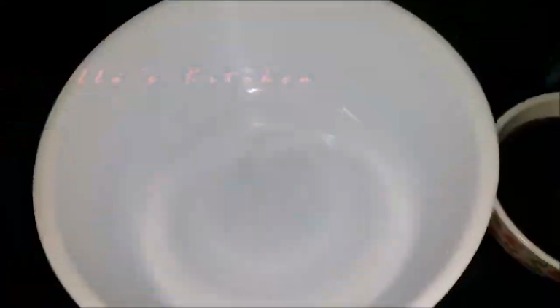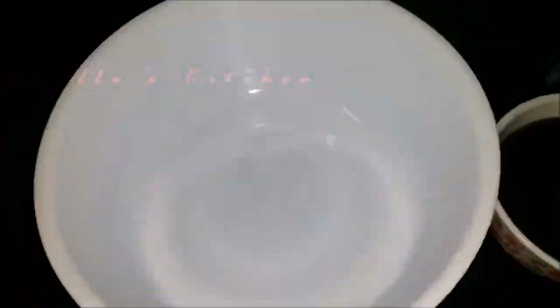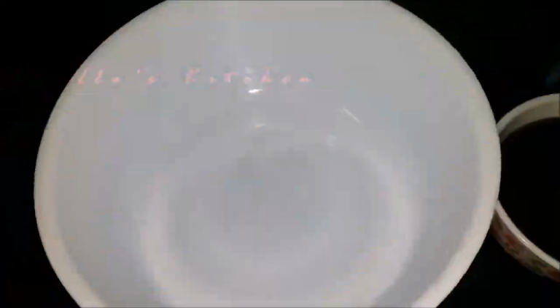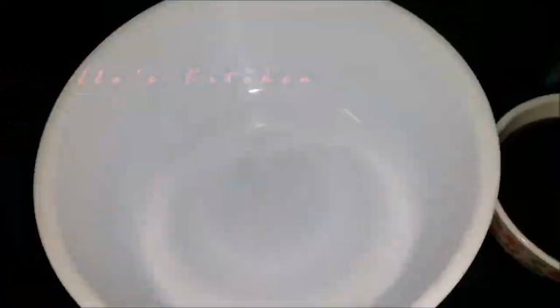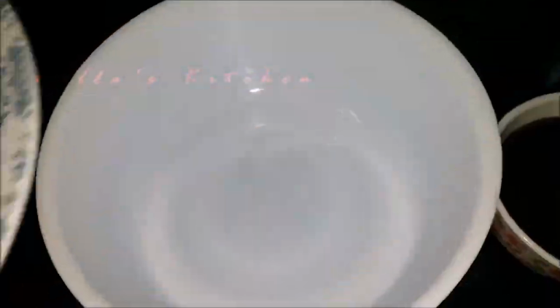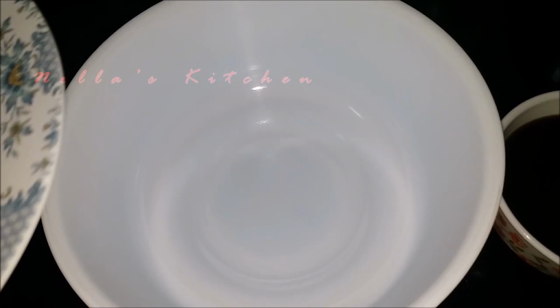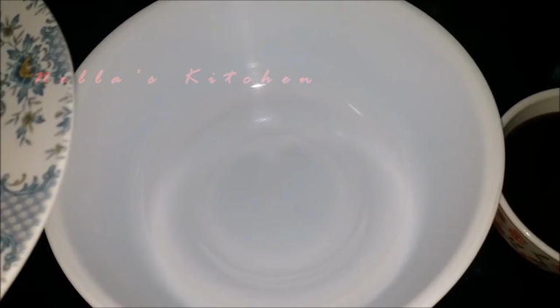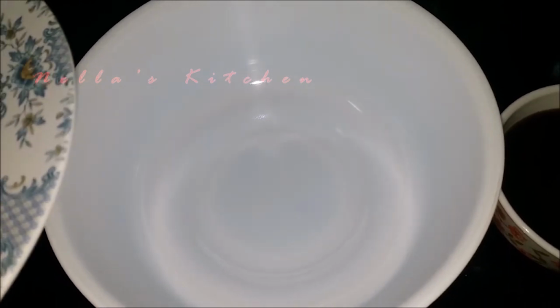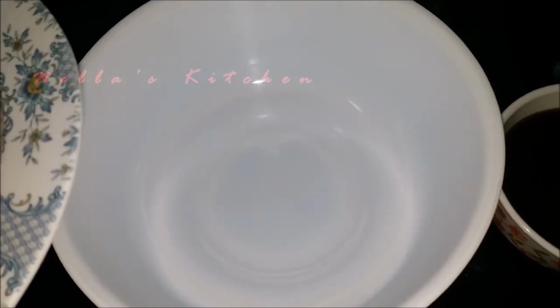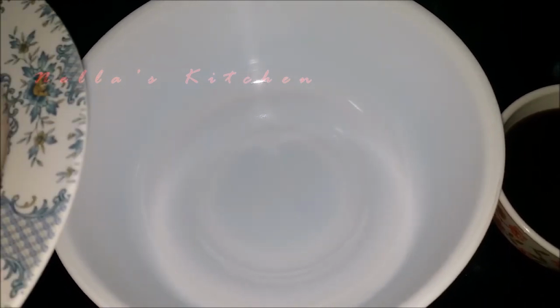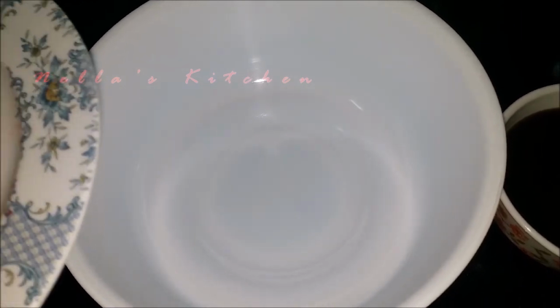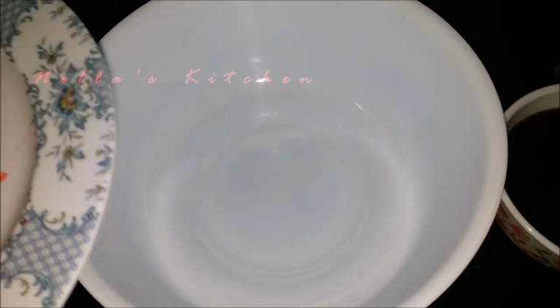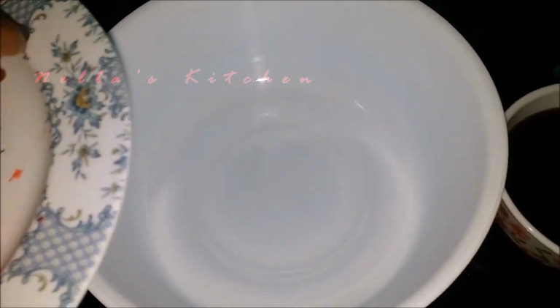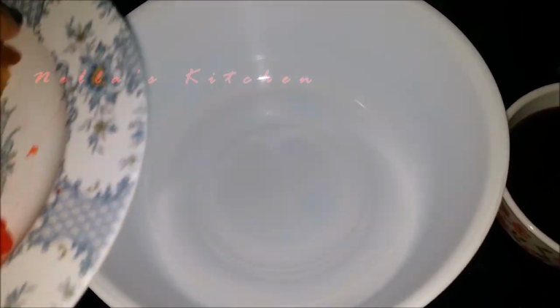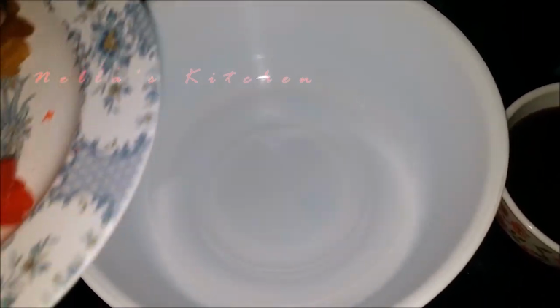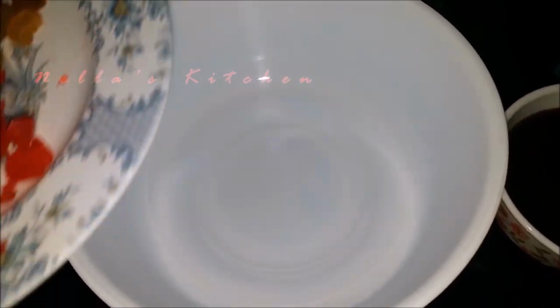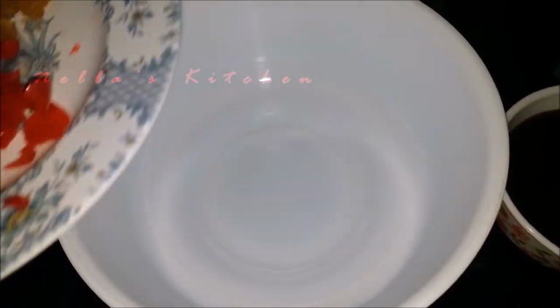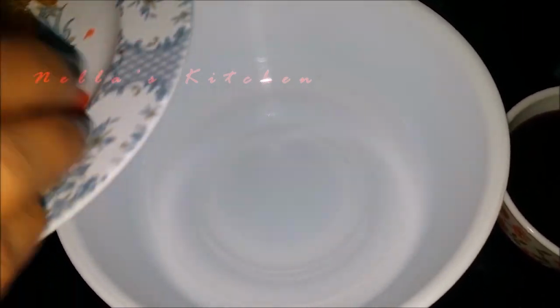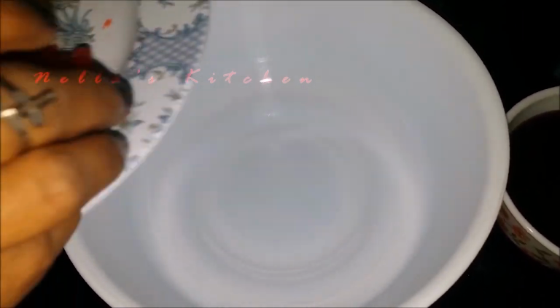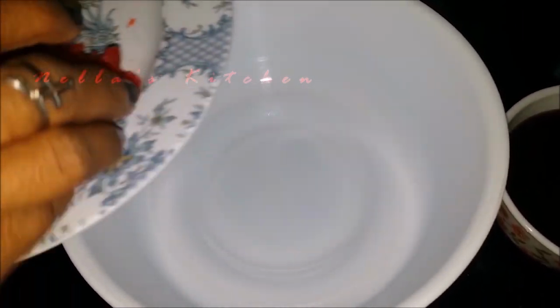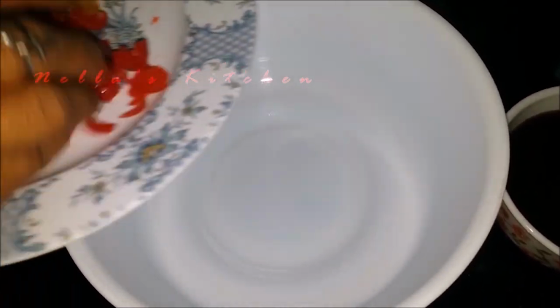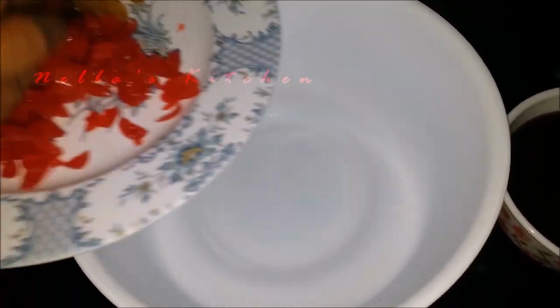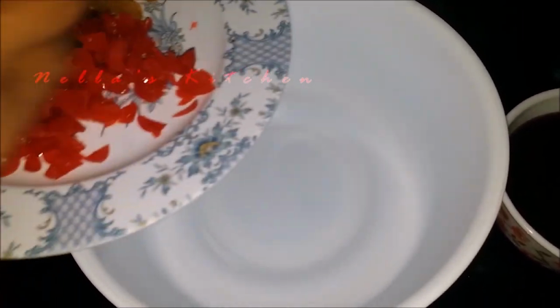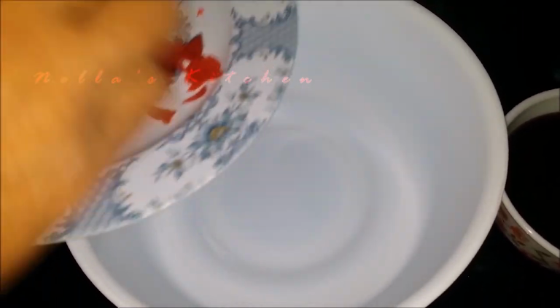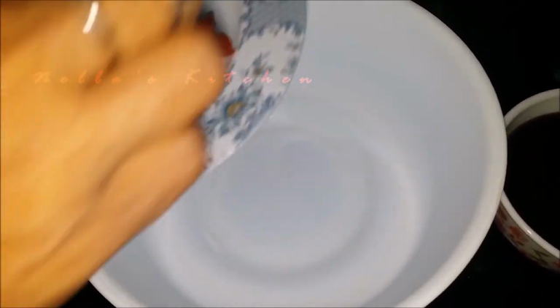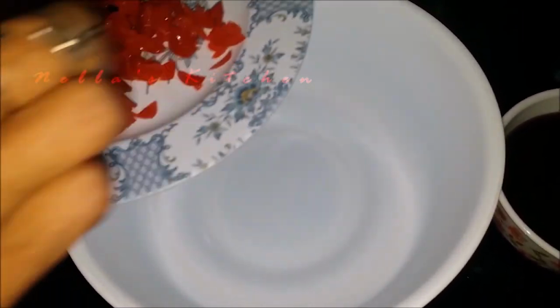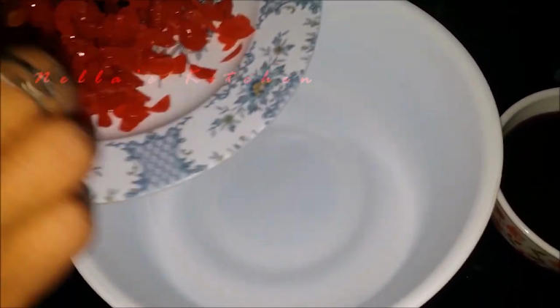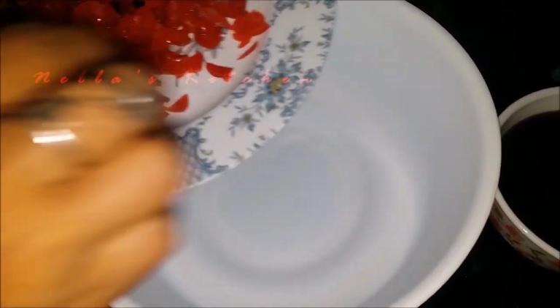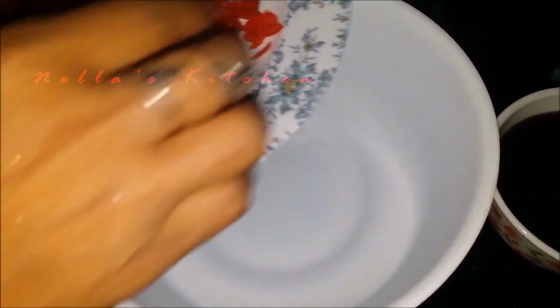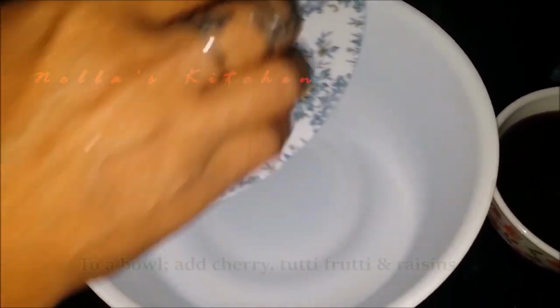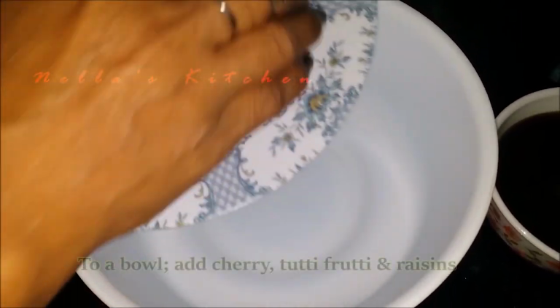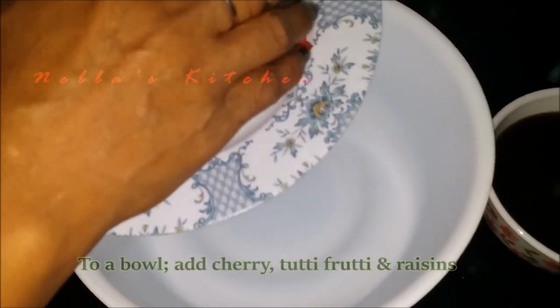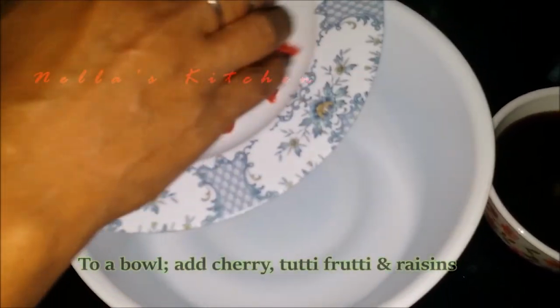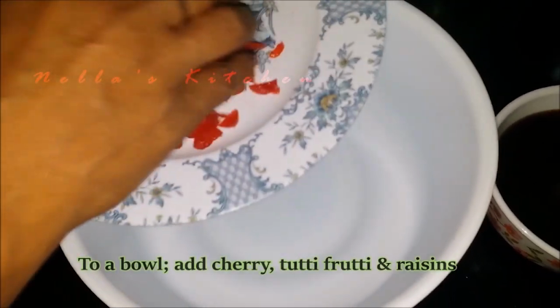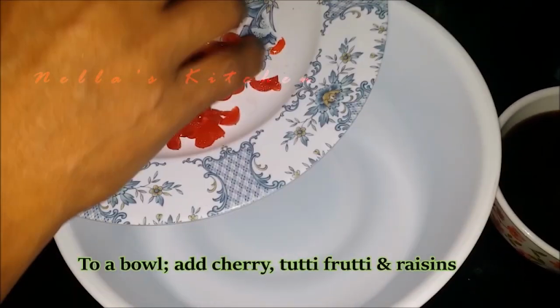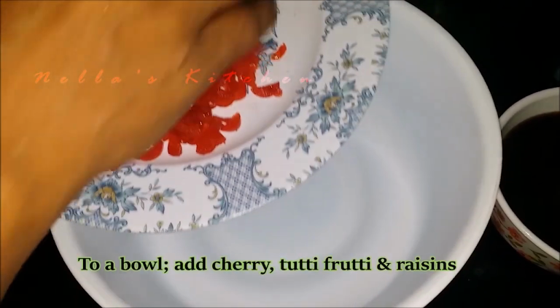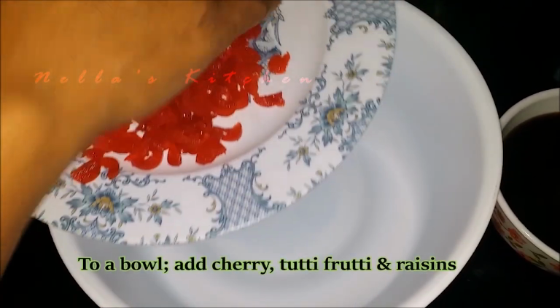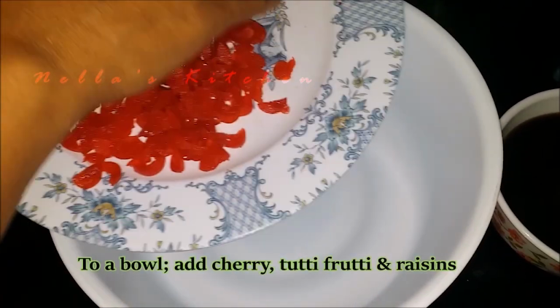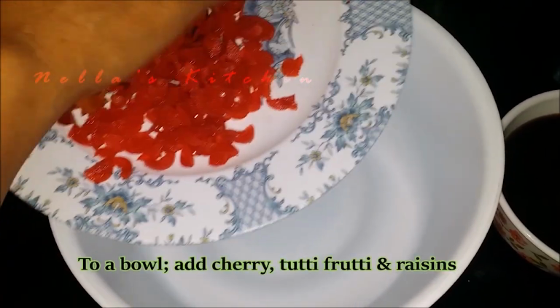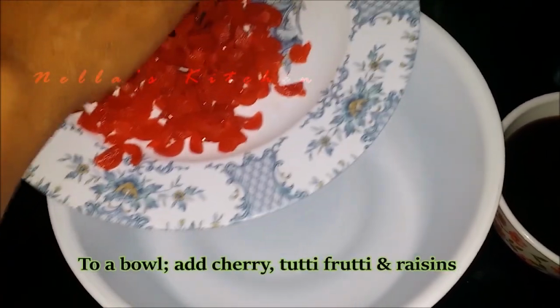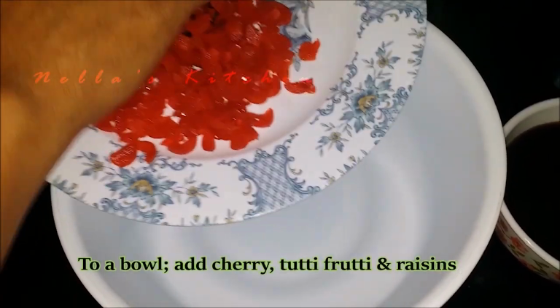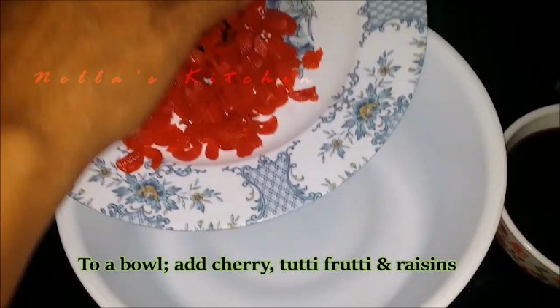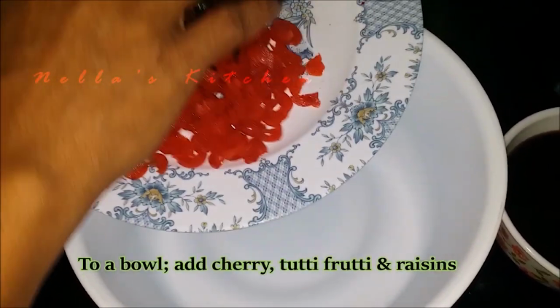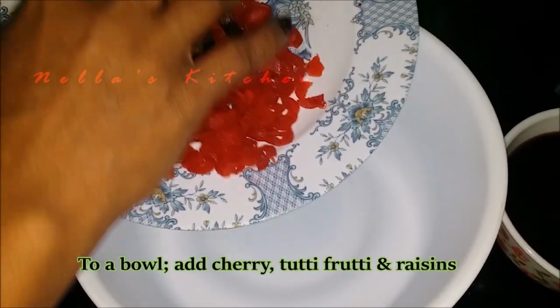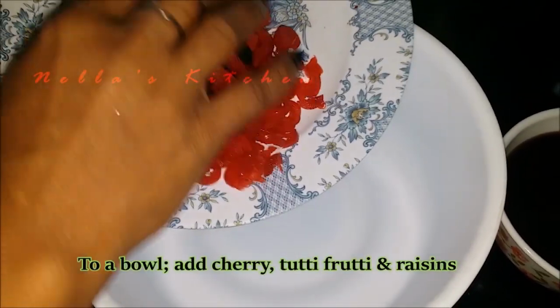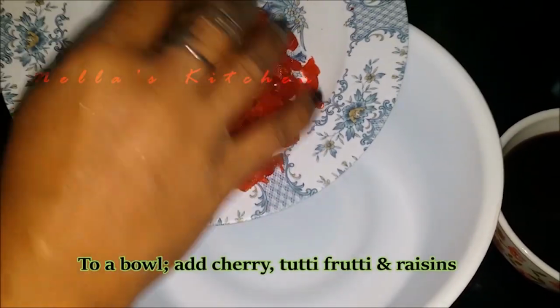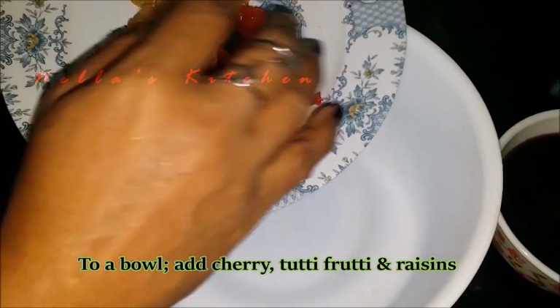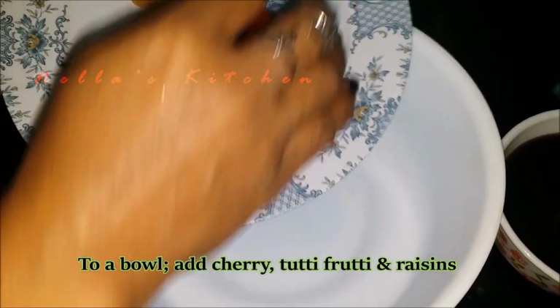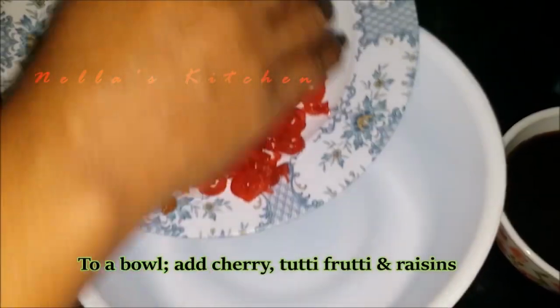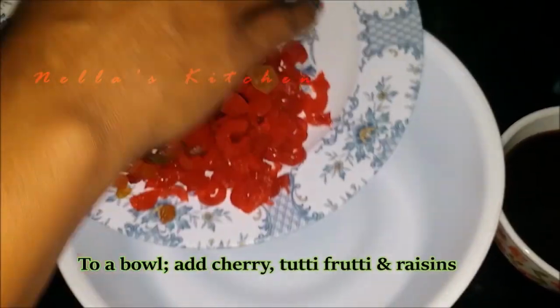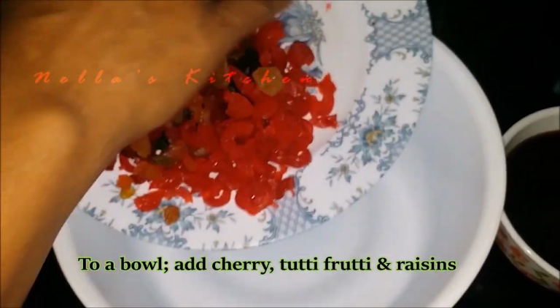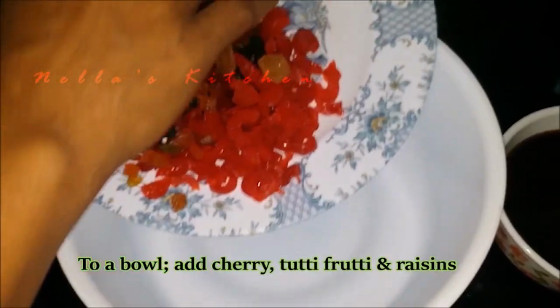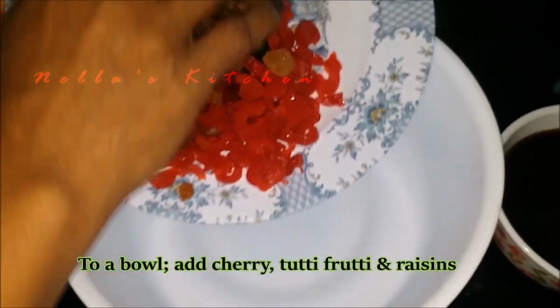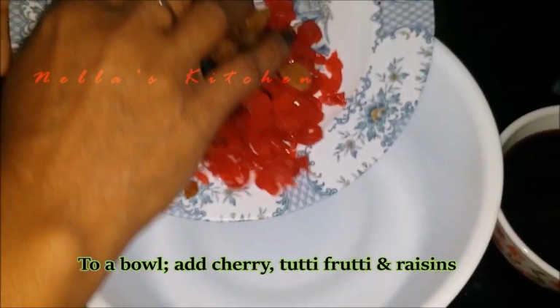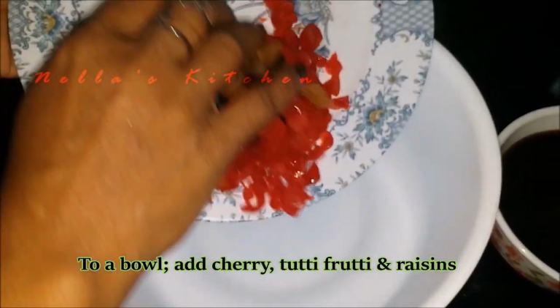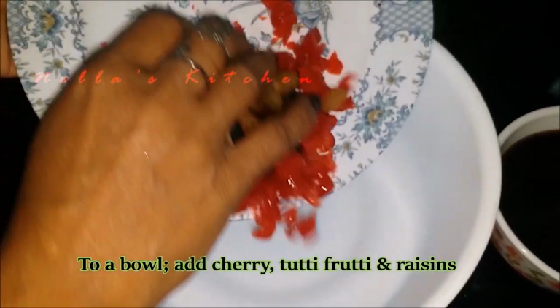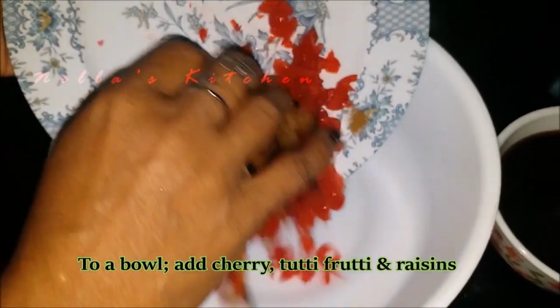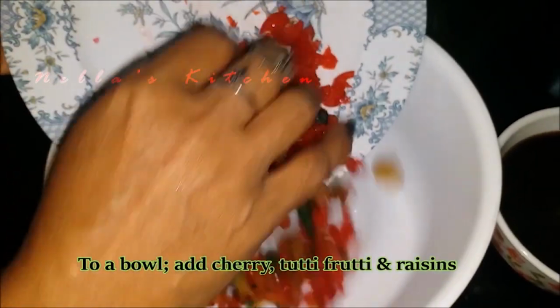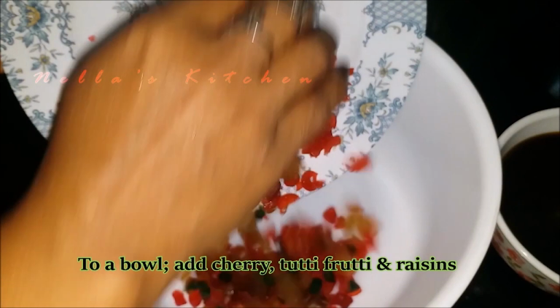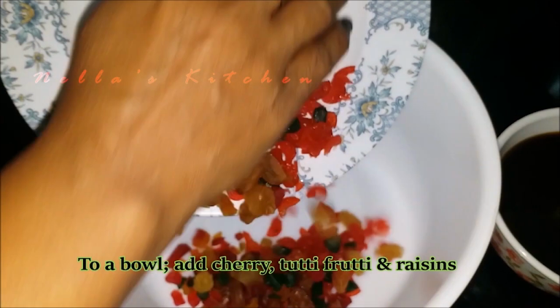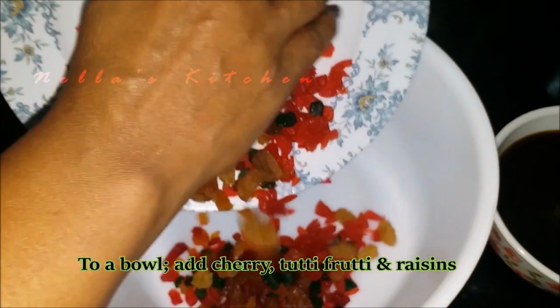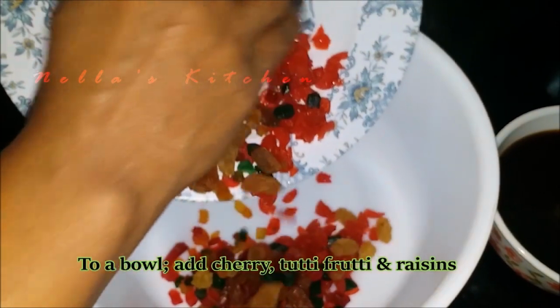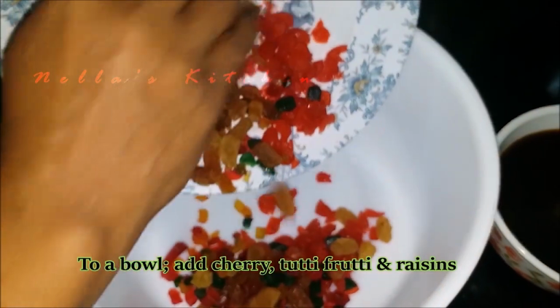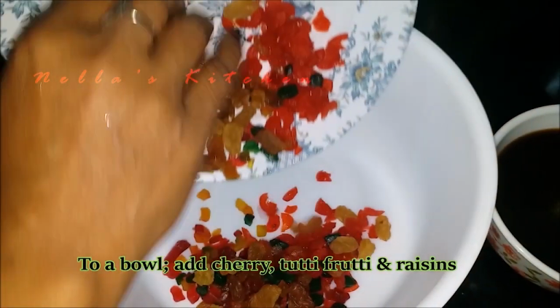Let's put the dry fruits in the bowl — cherry and raisins.